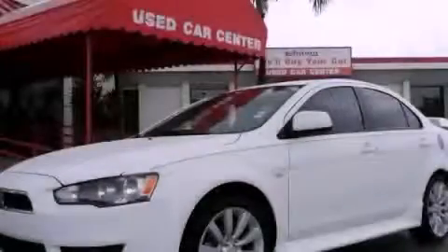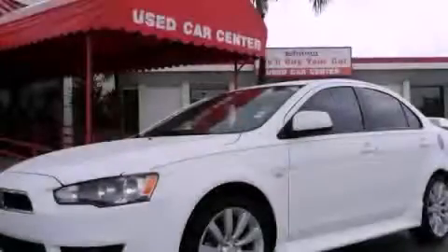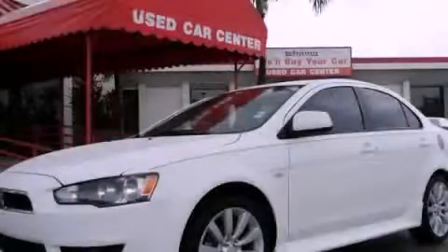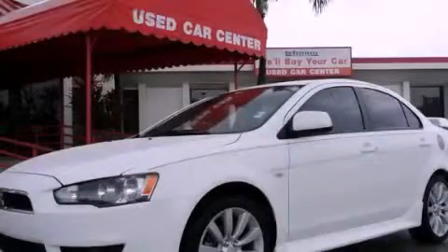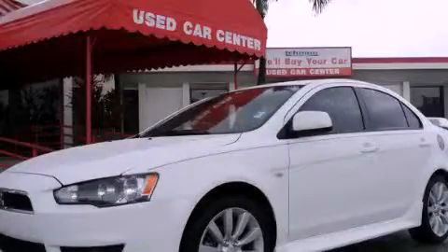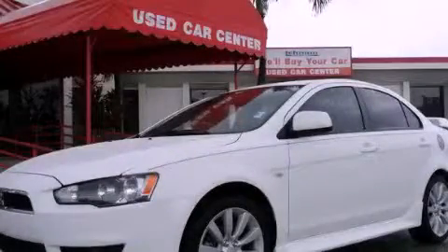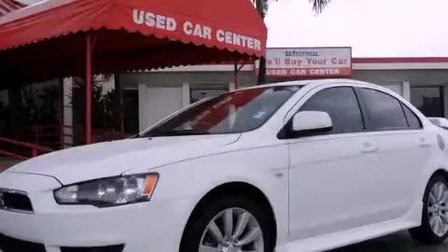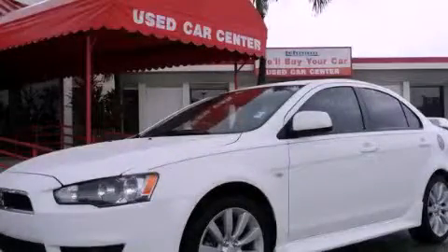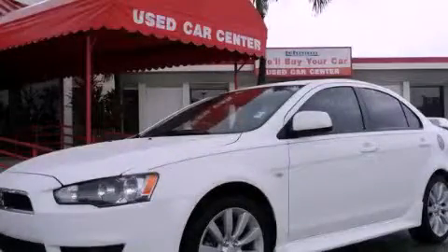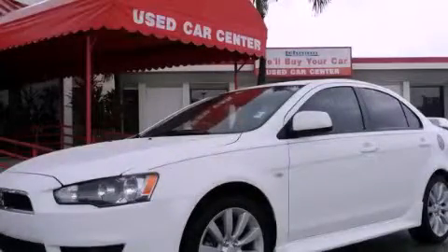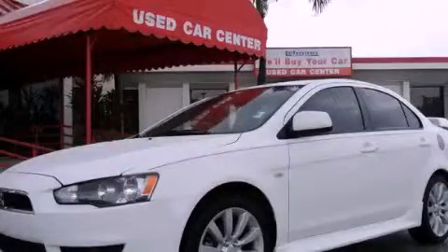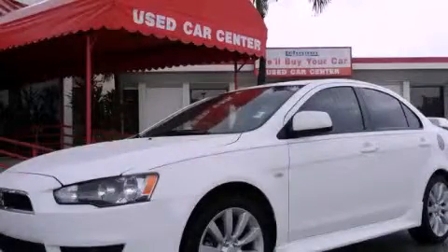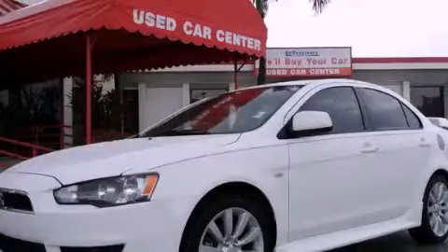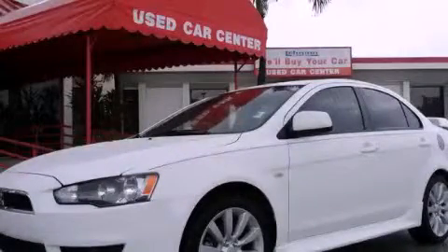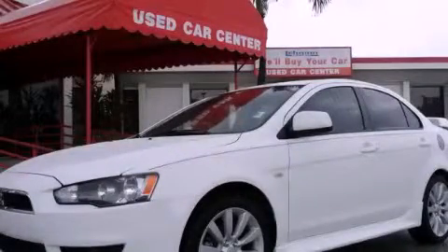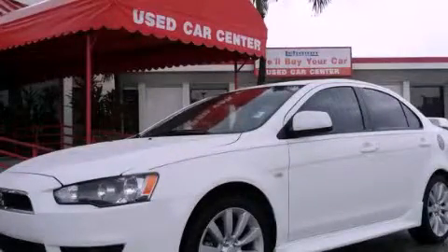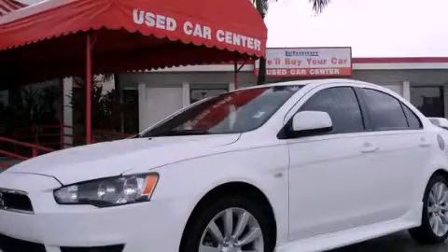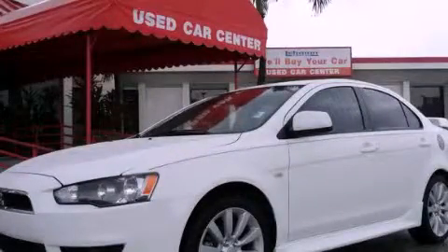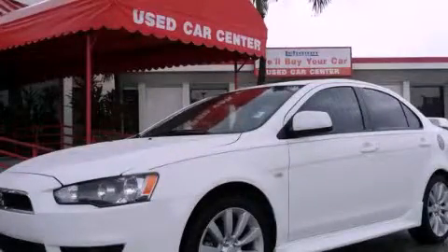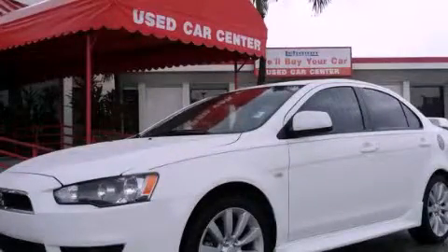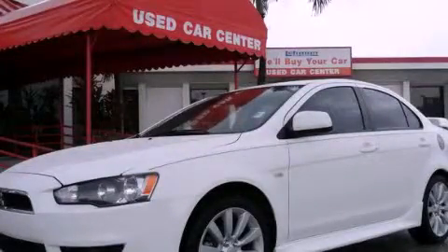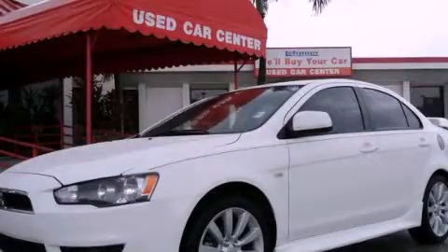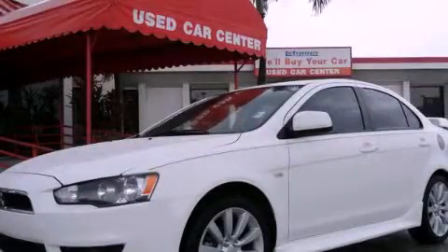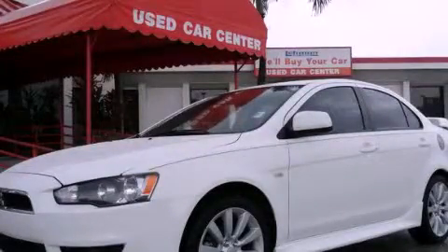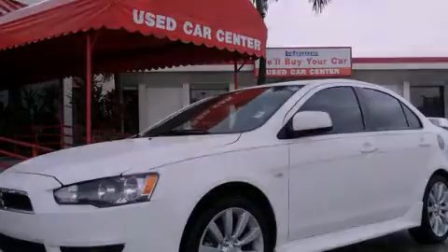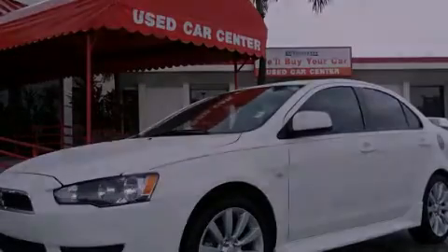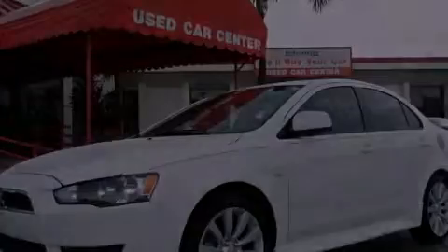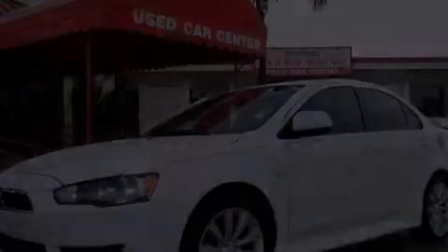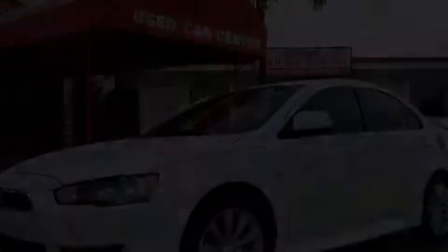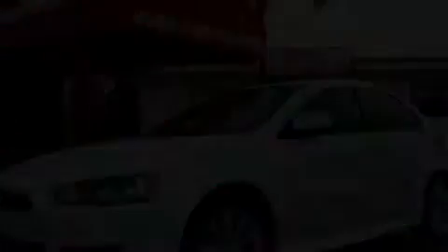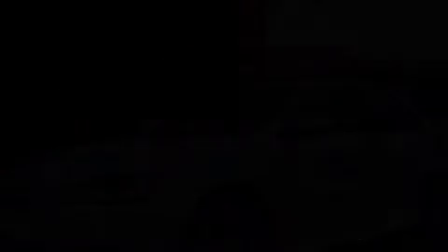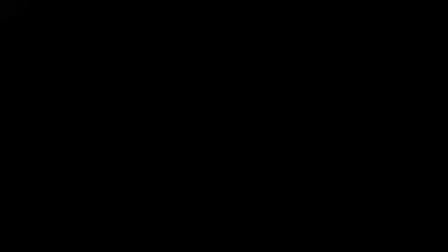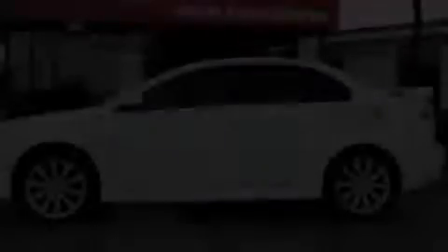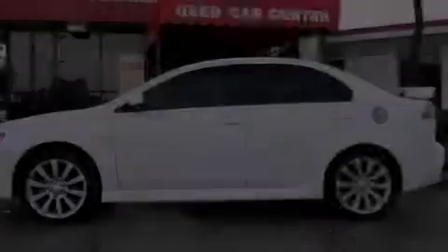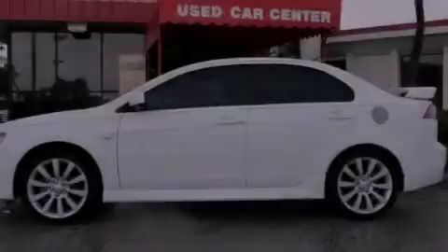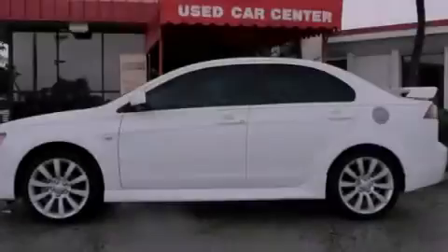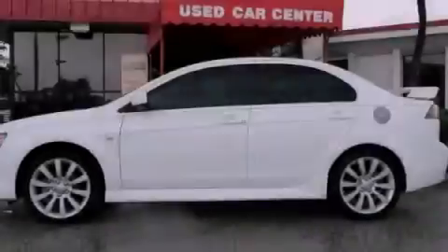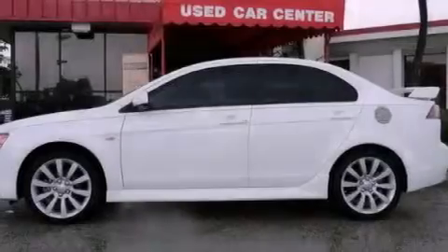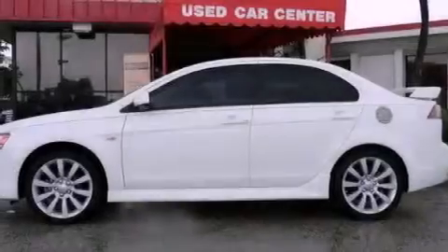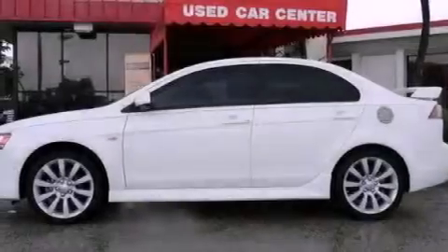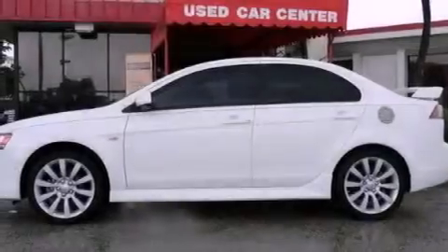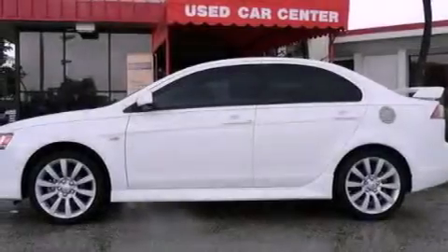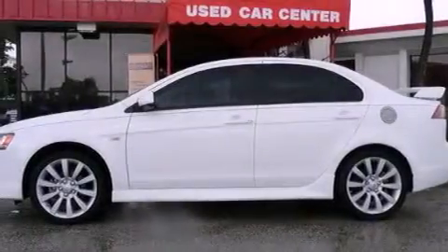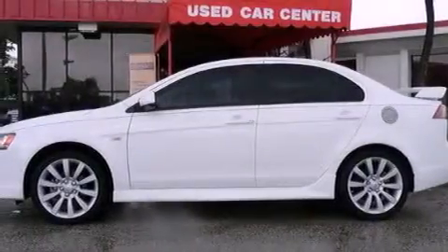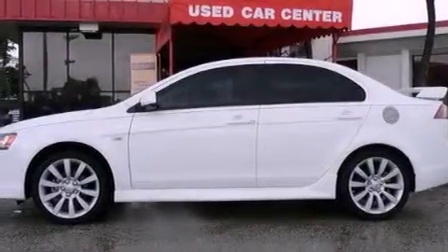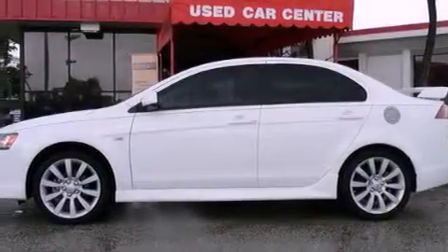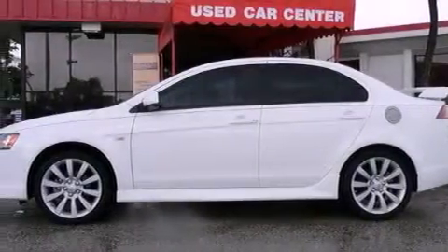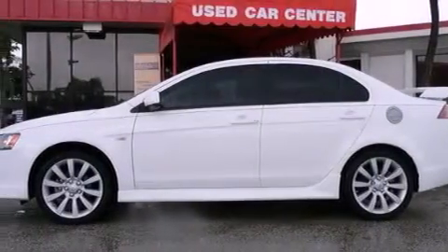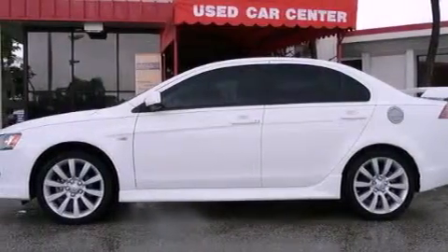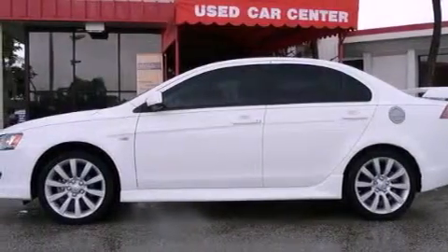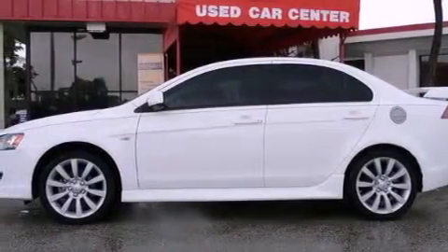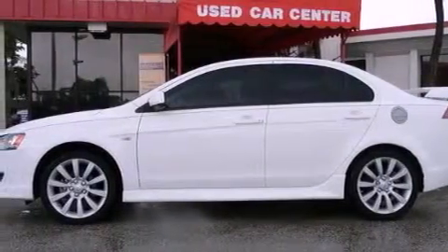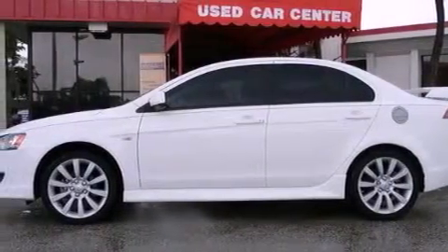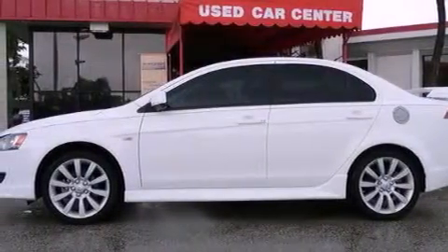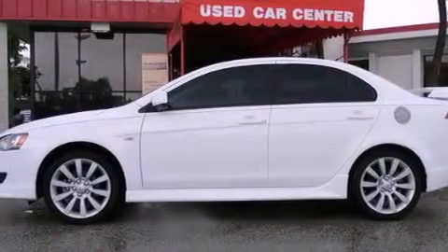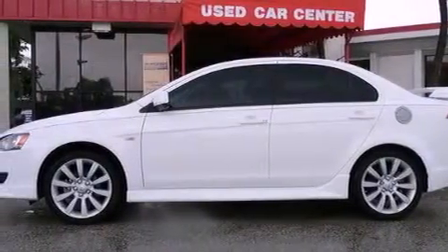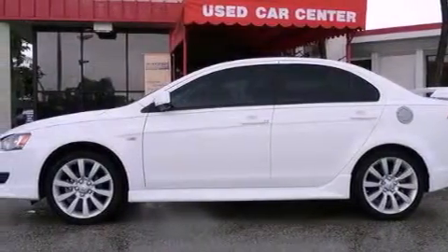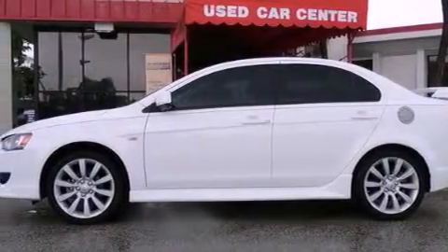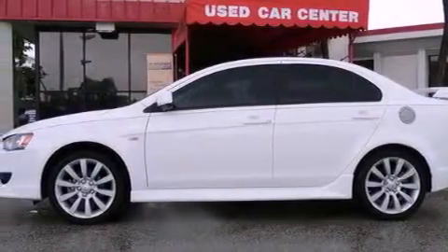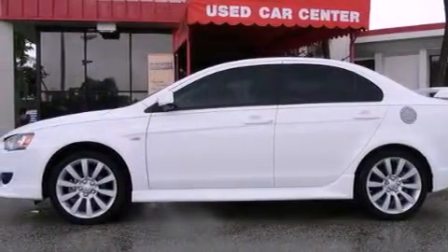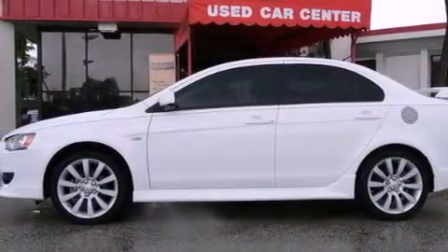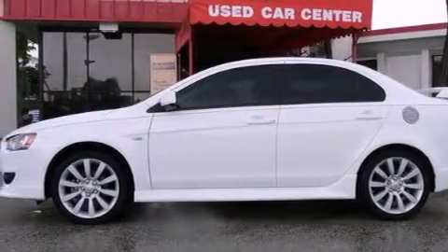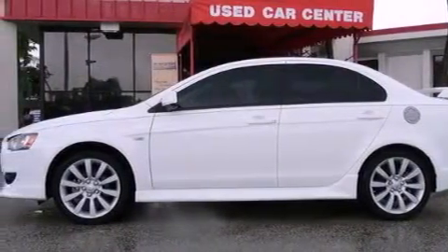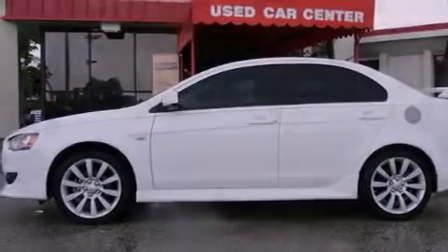This is a 2011 Mitsubishi Lancer. It features a four-cylinder engine and a five-speed manual transmission.